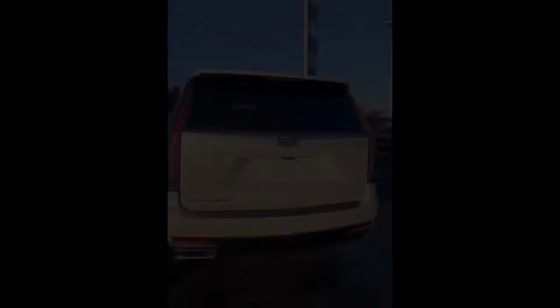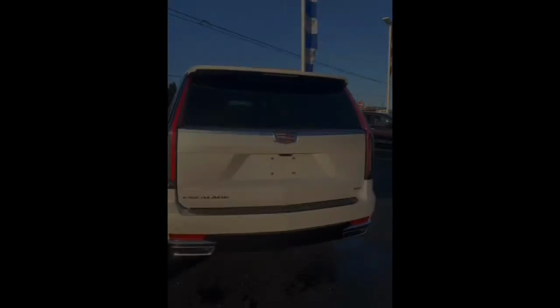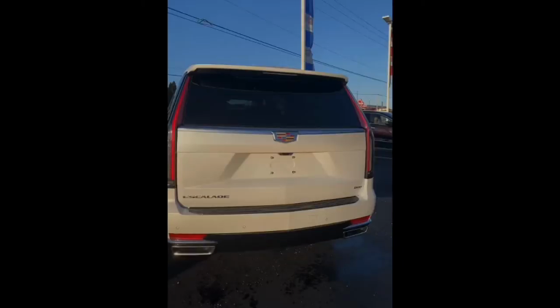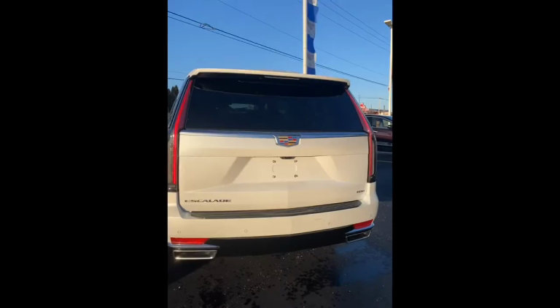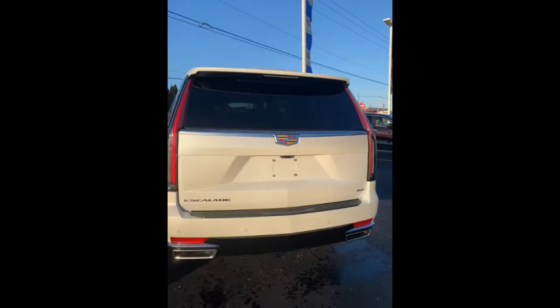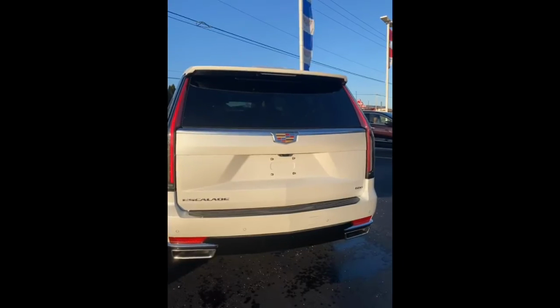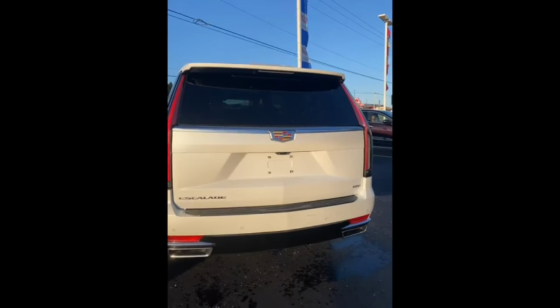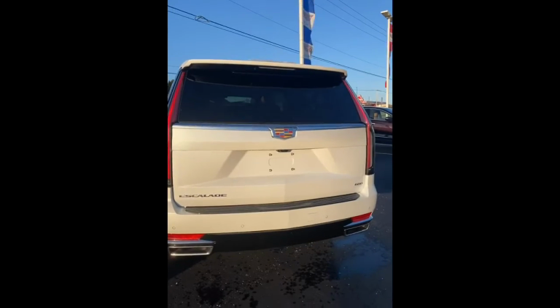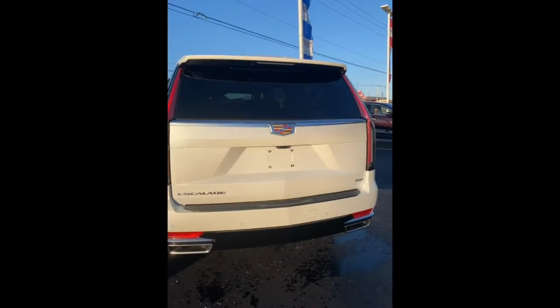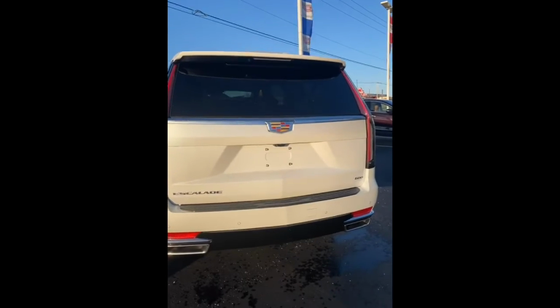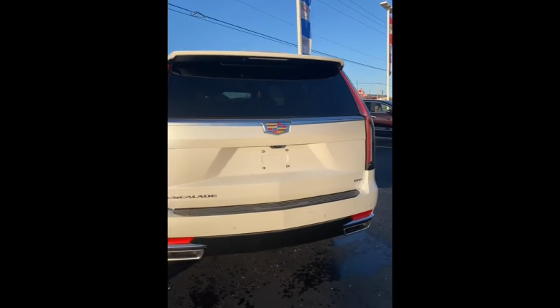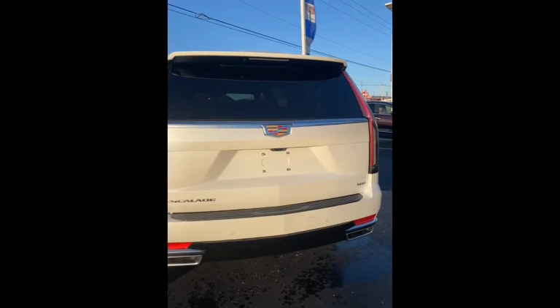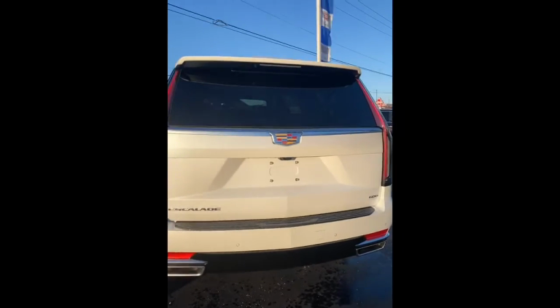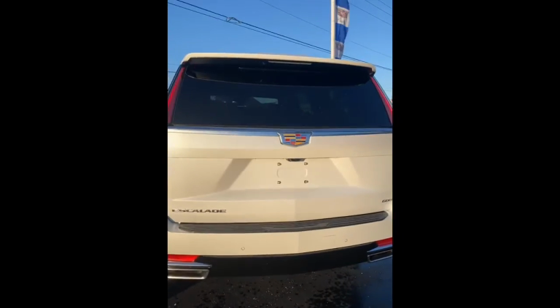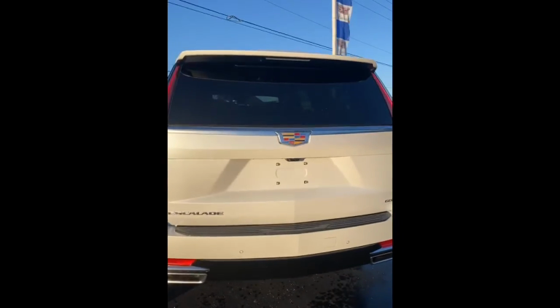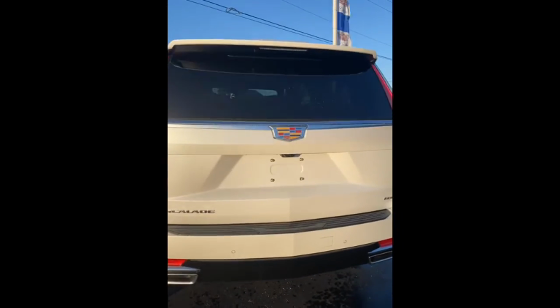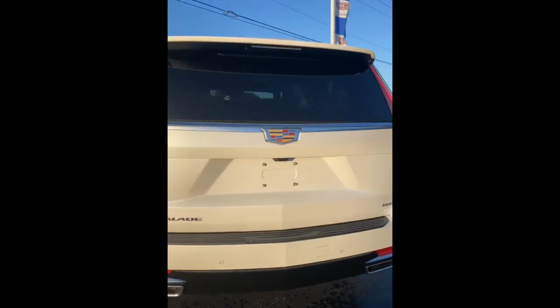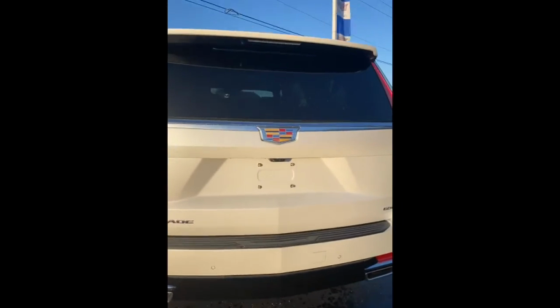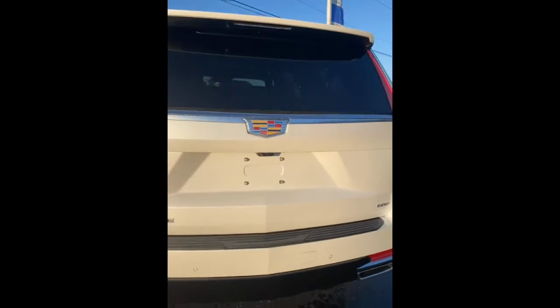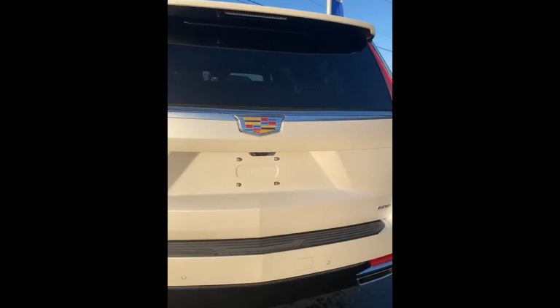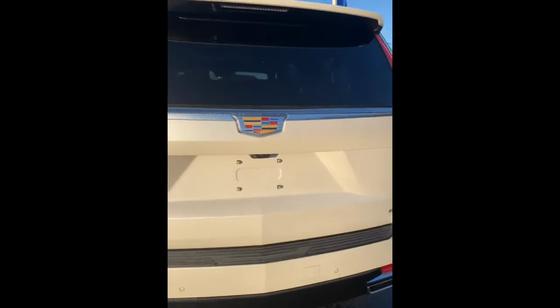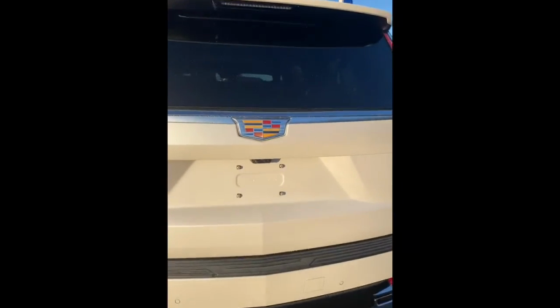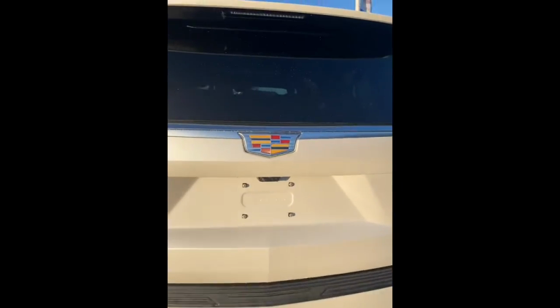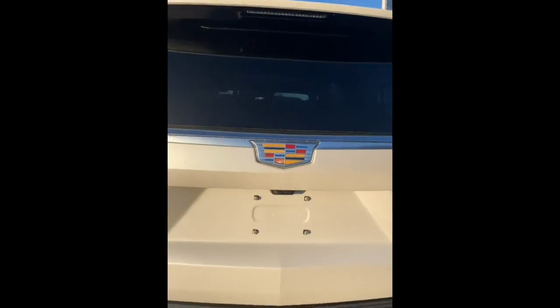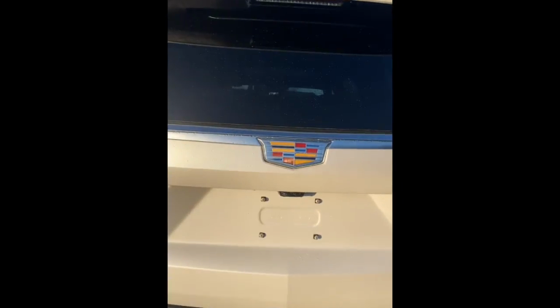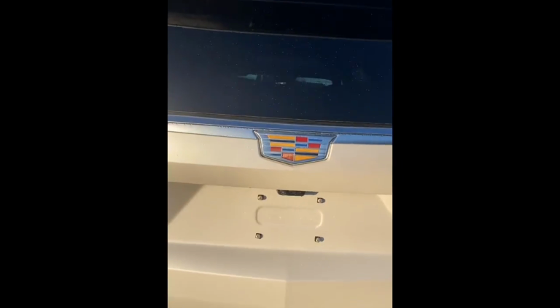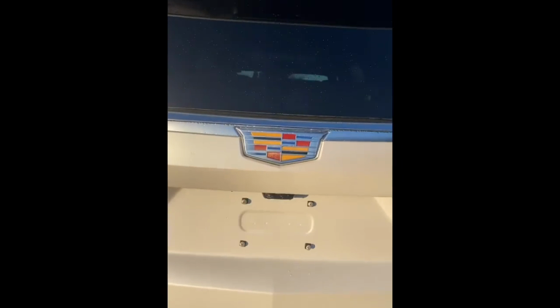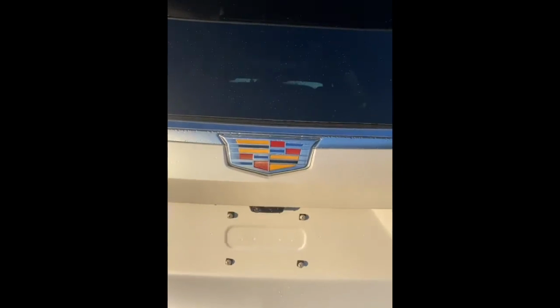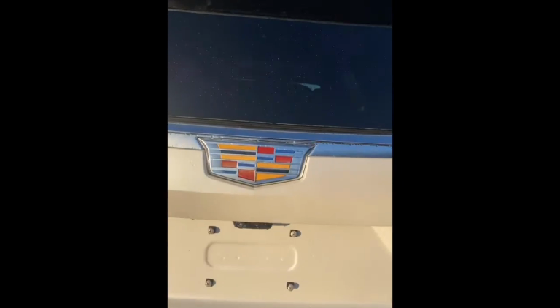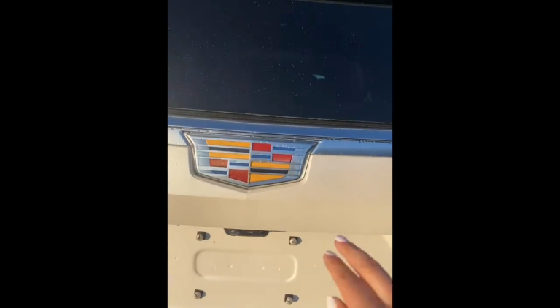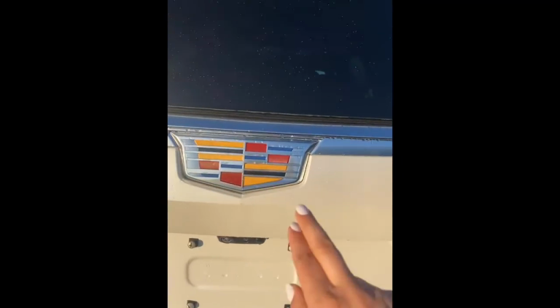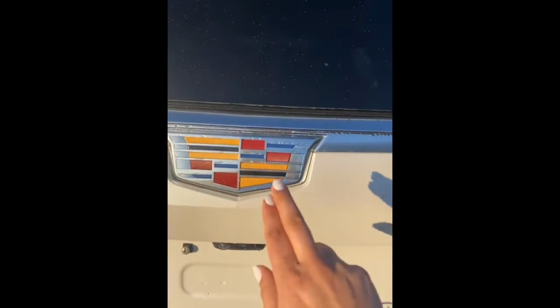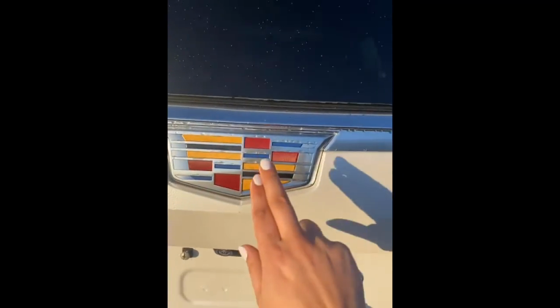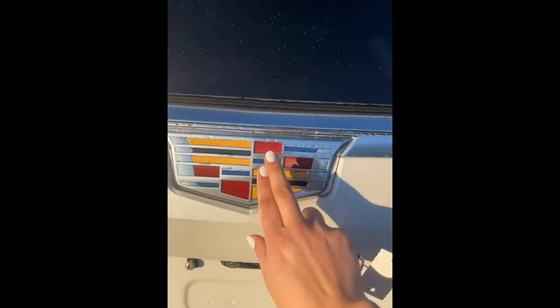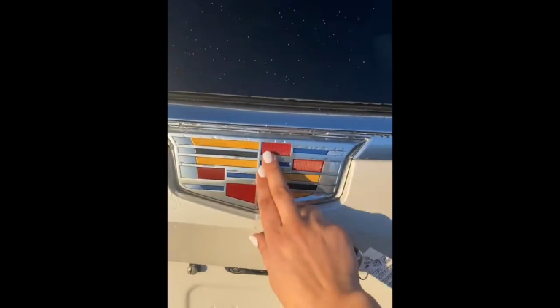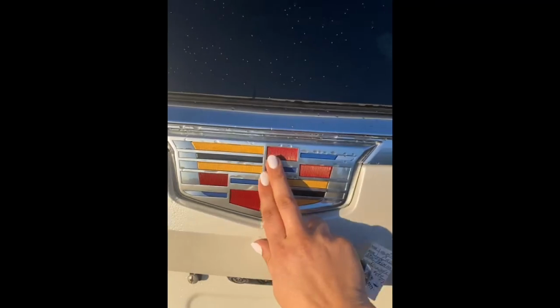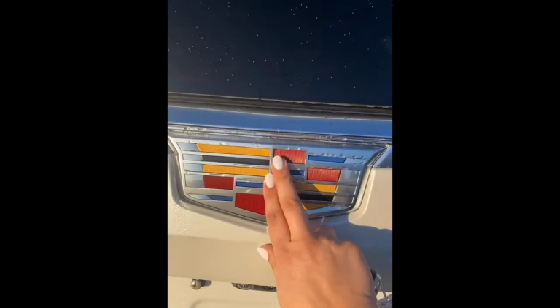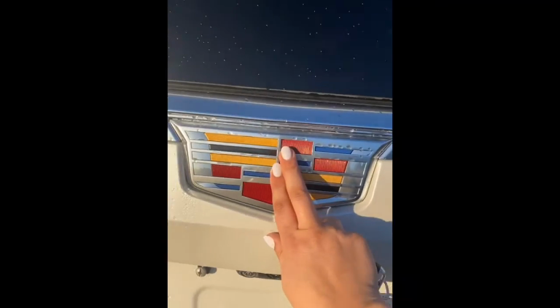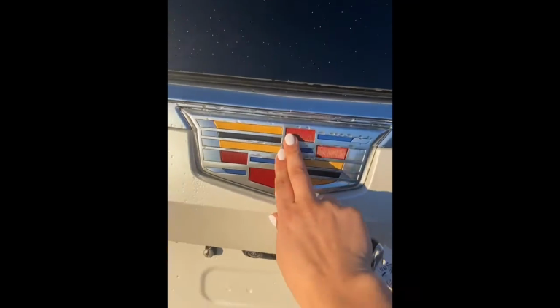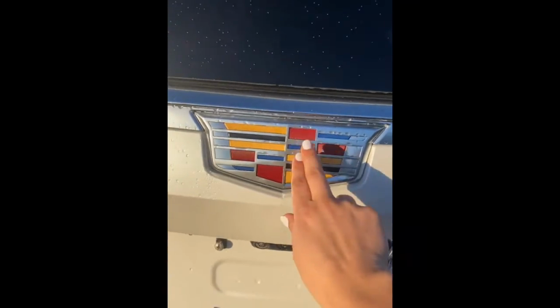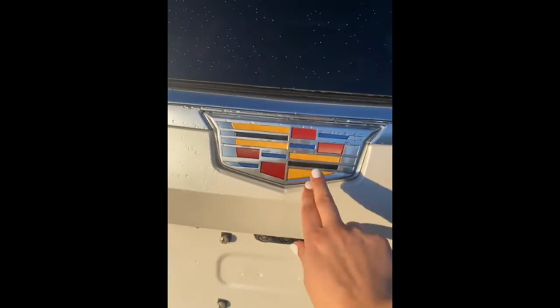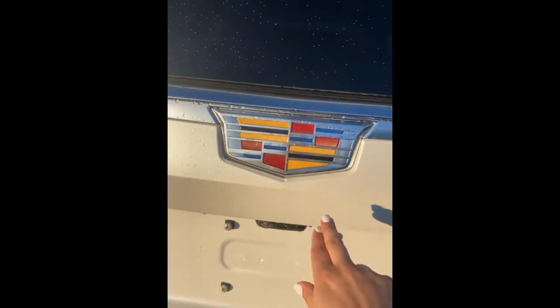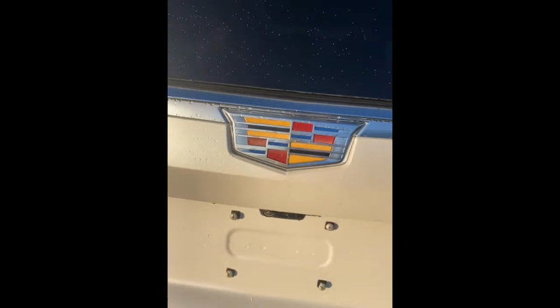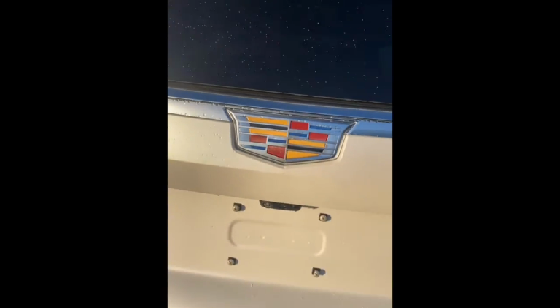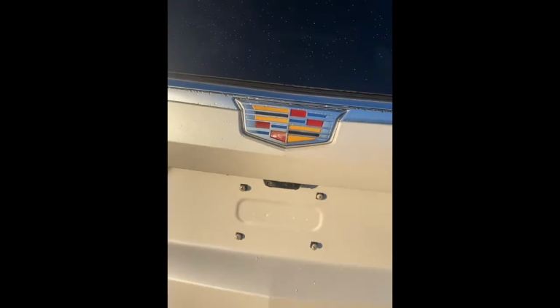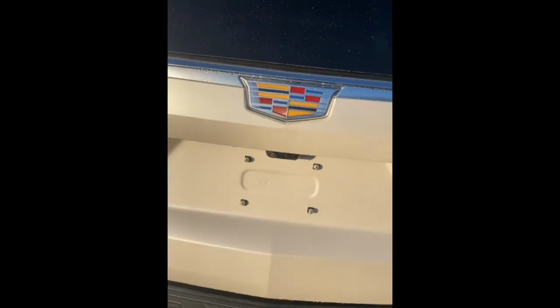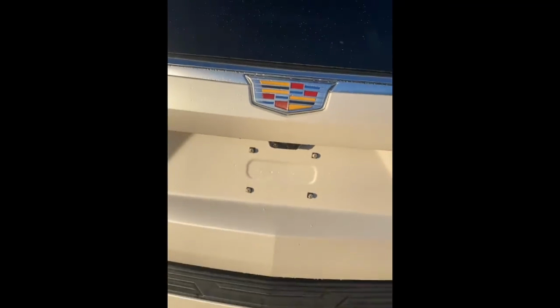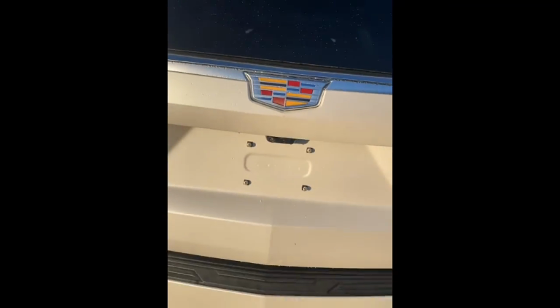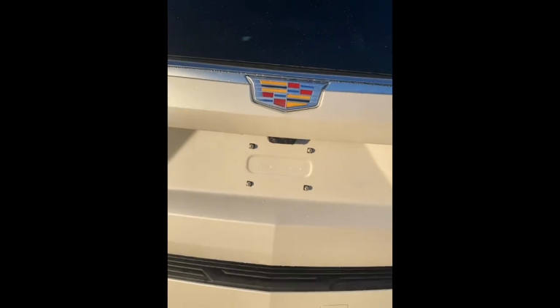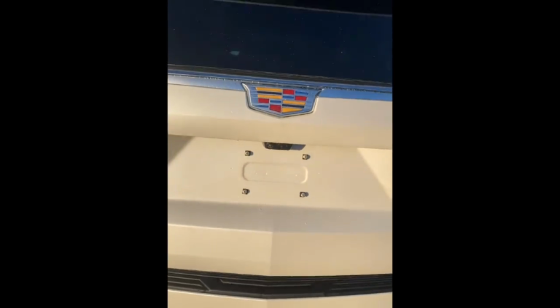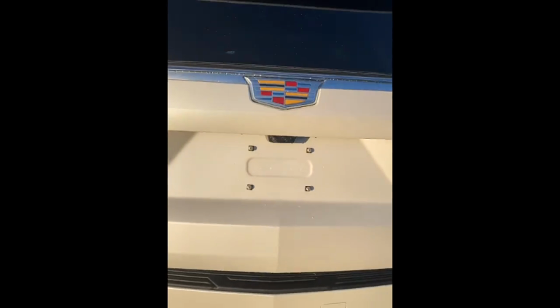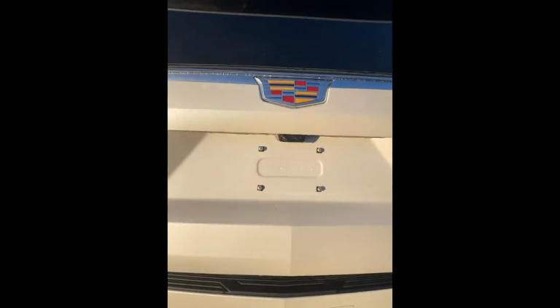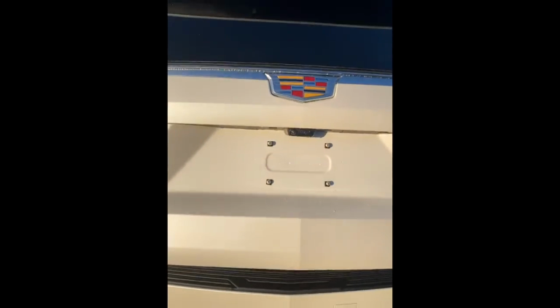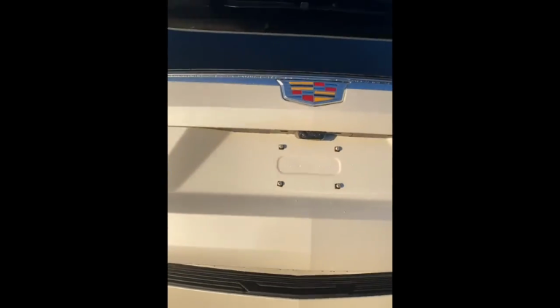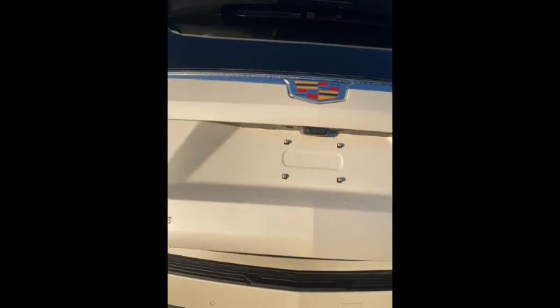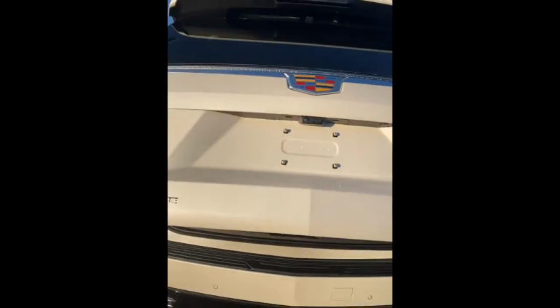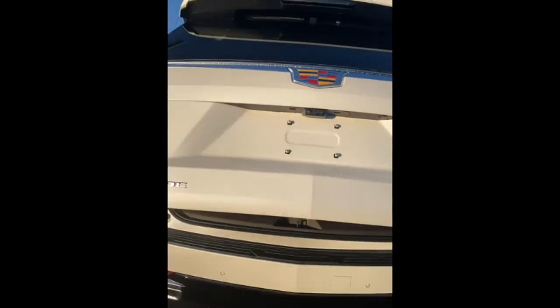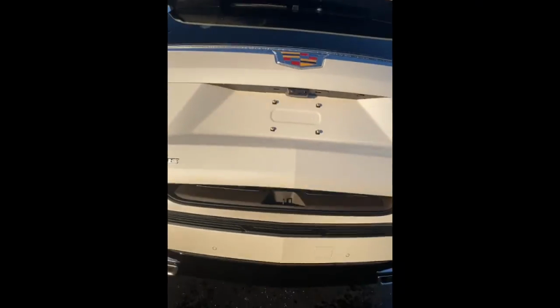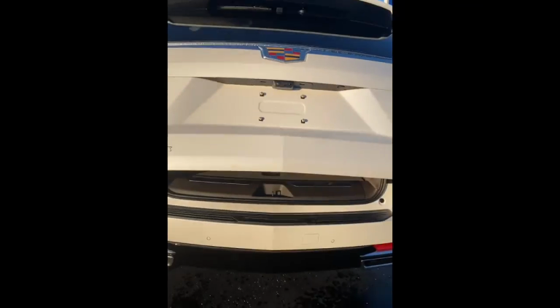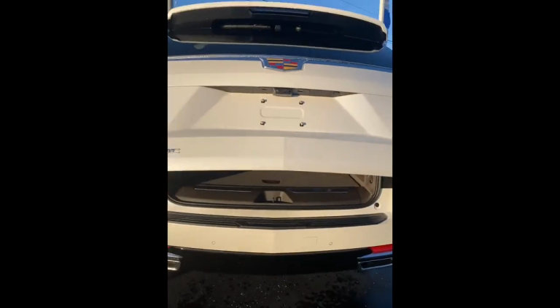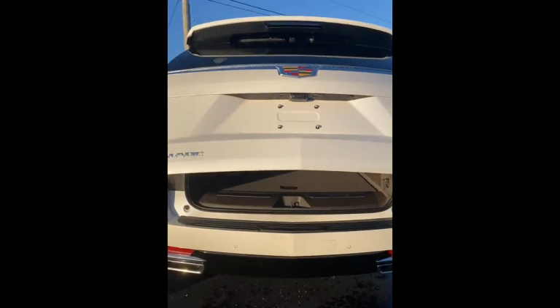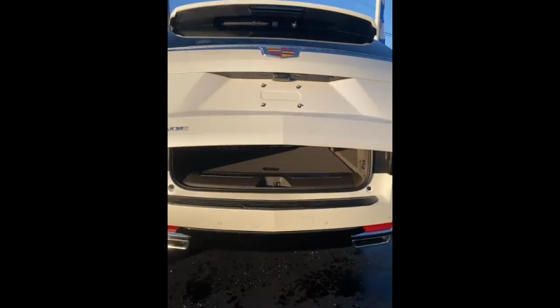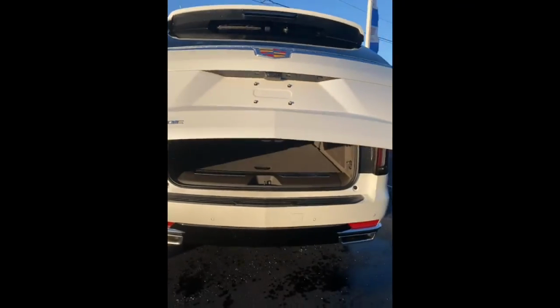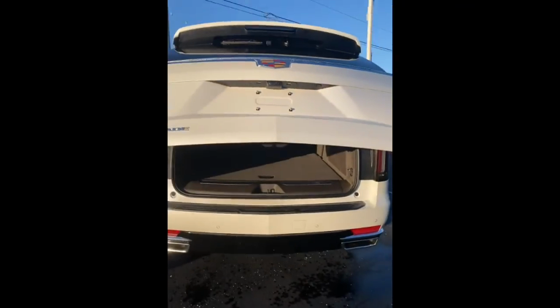The last feature I'm going to show you is the rear liftgate. You just press the Cadillac crest, and it opens right up.